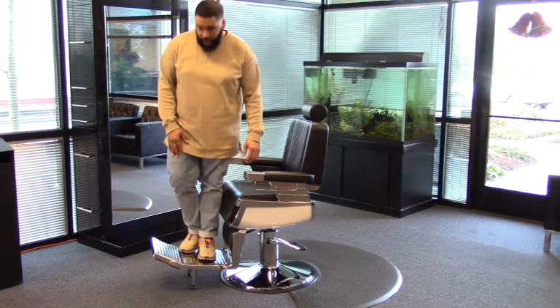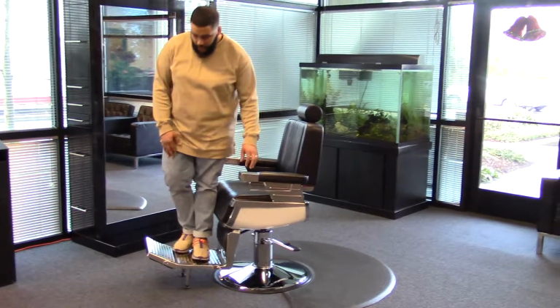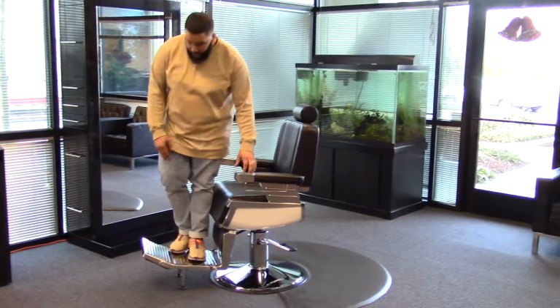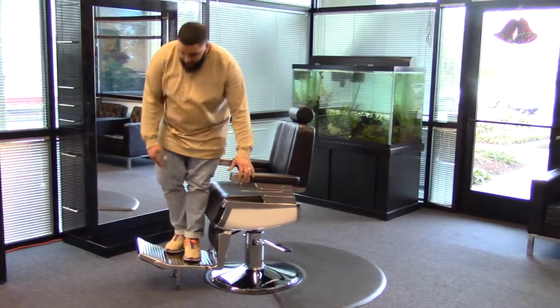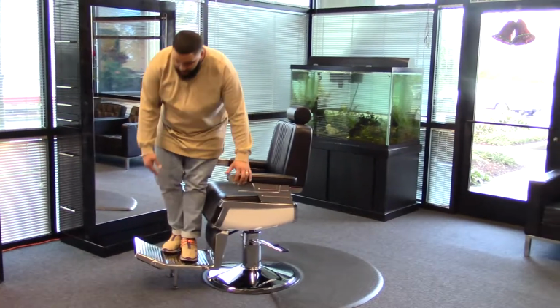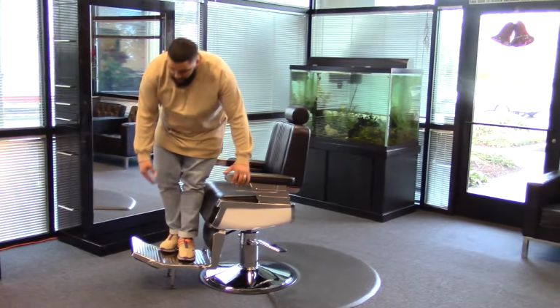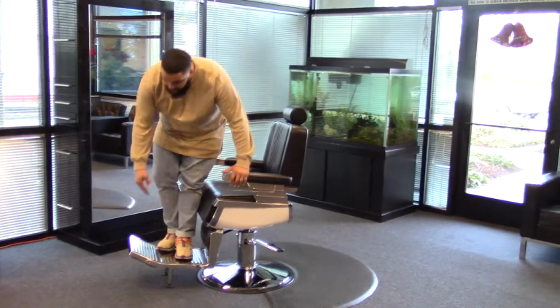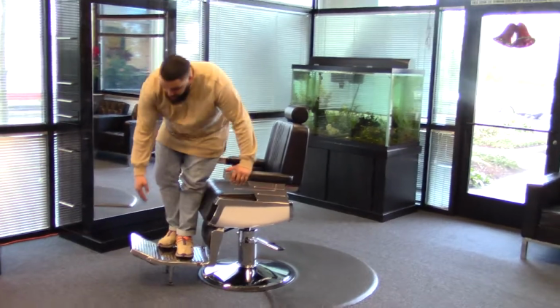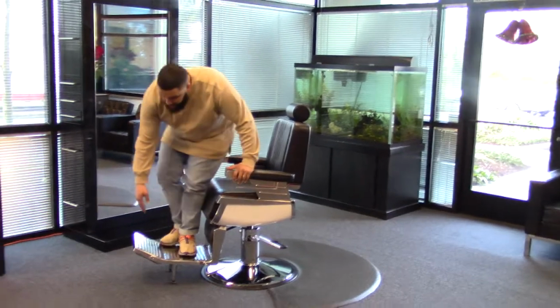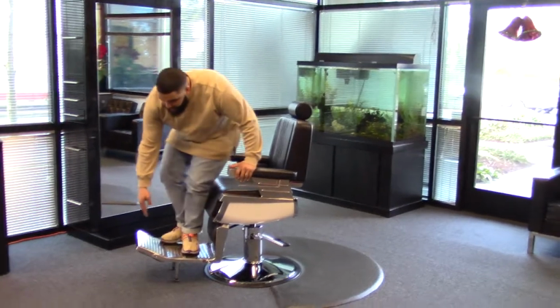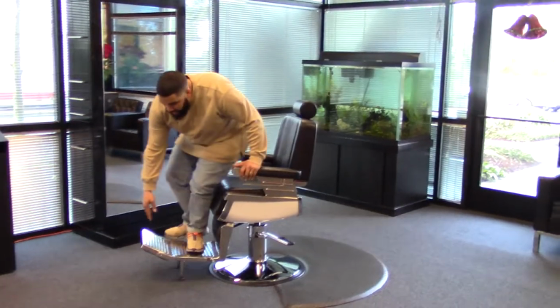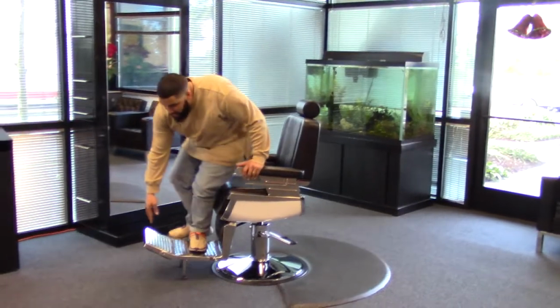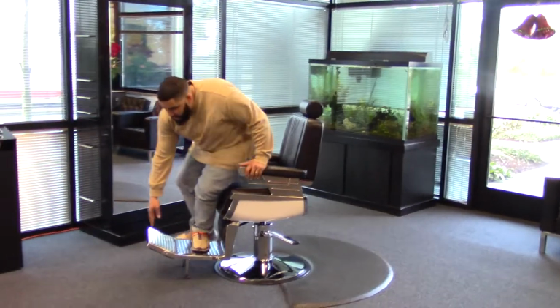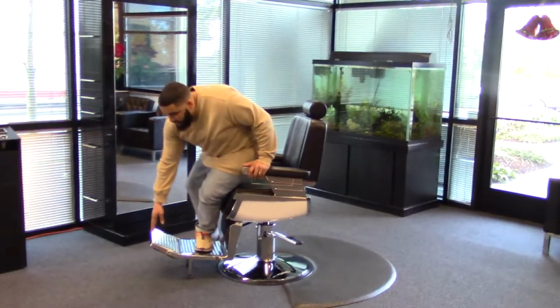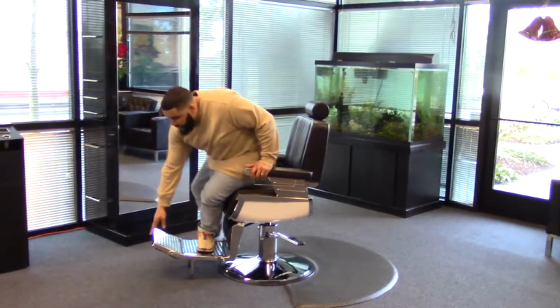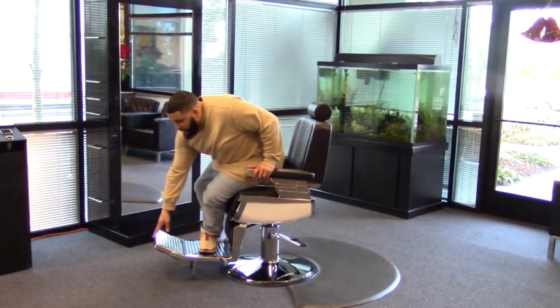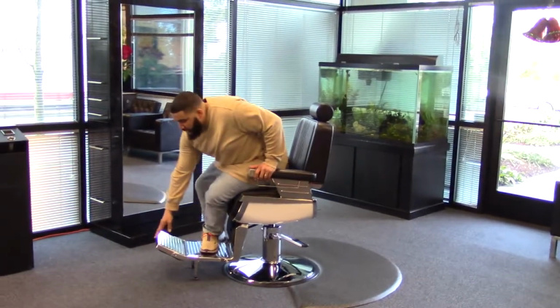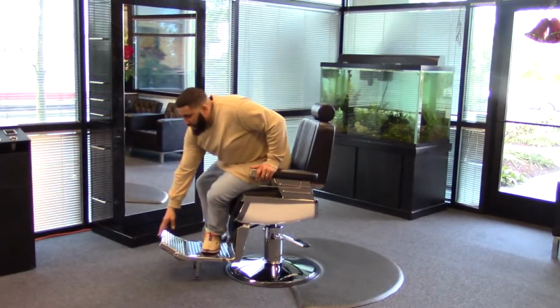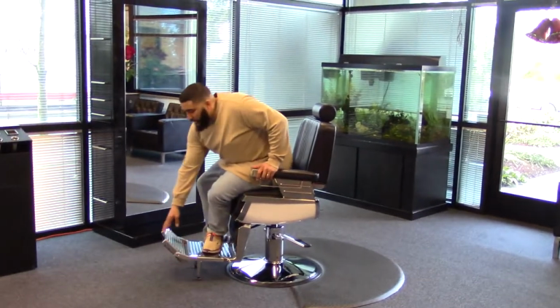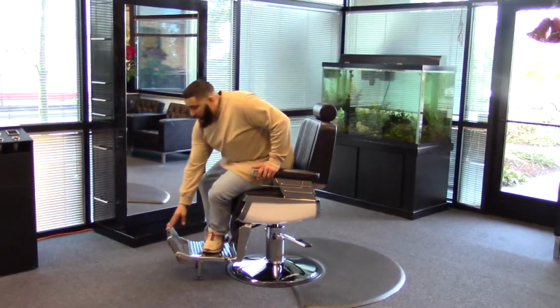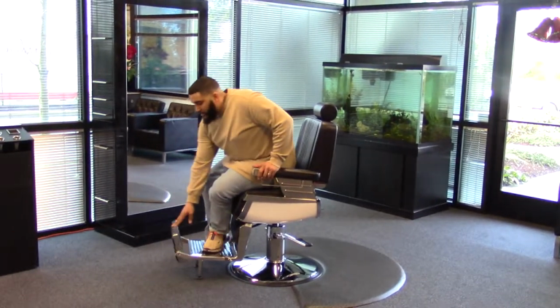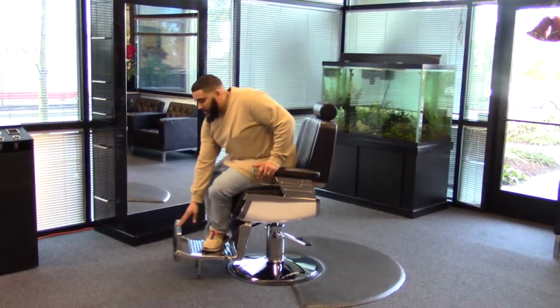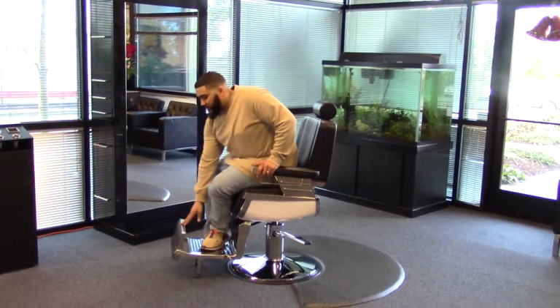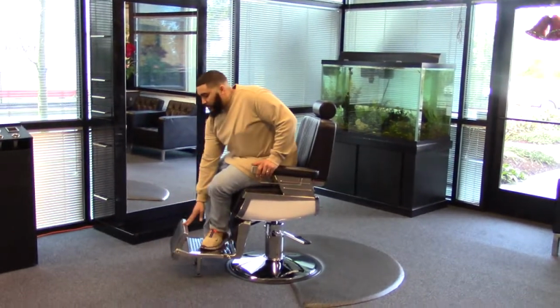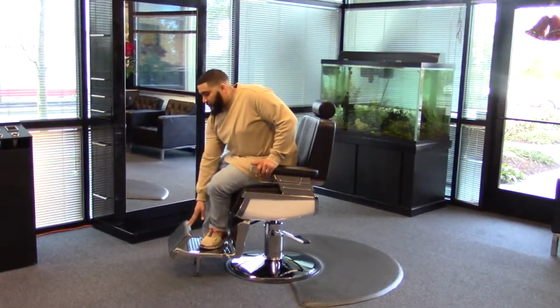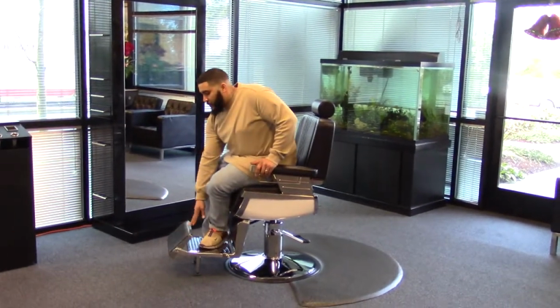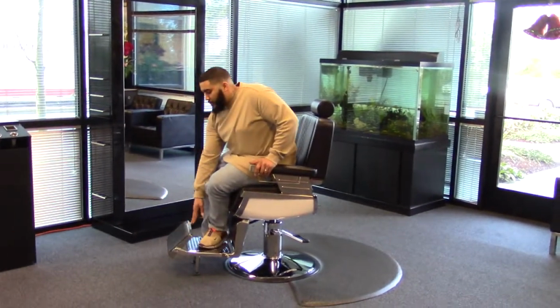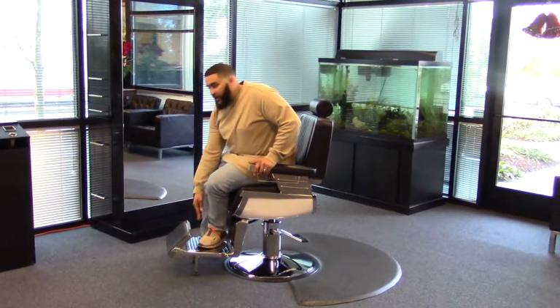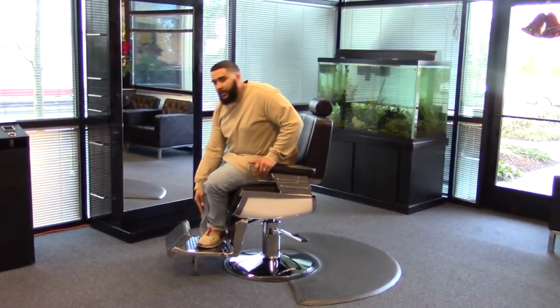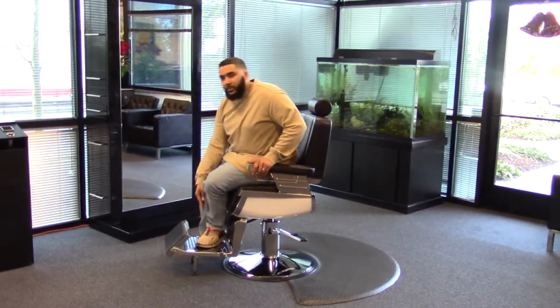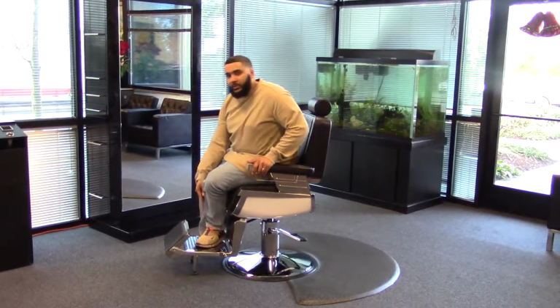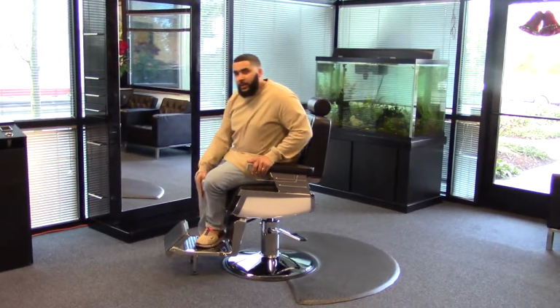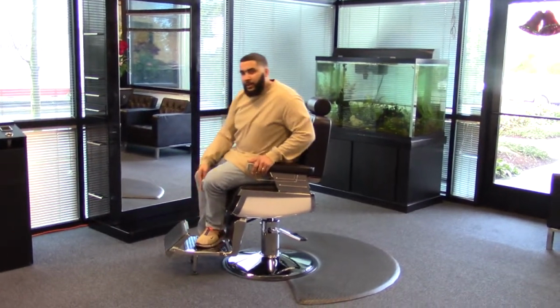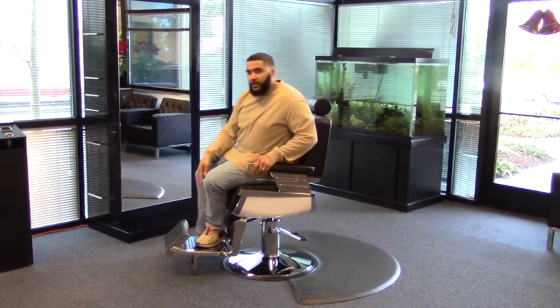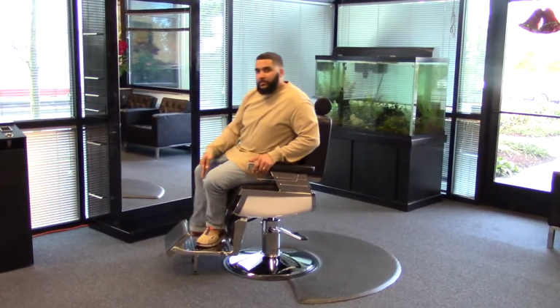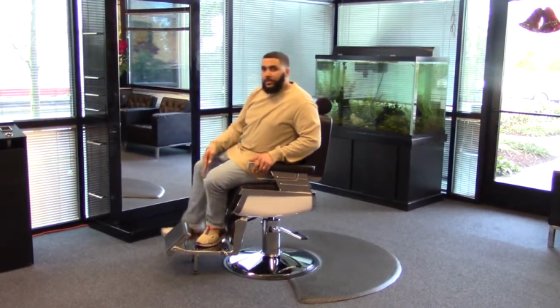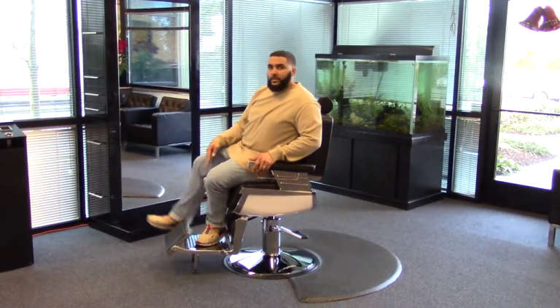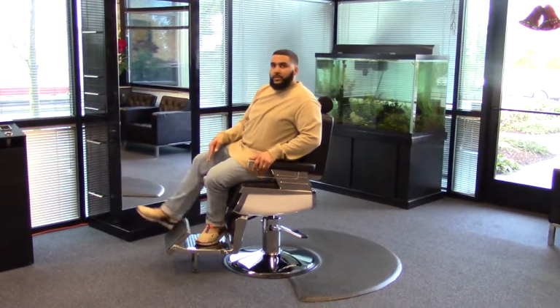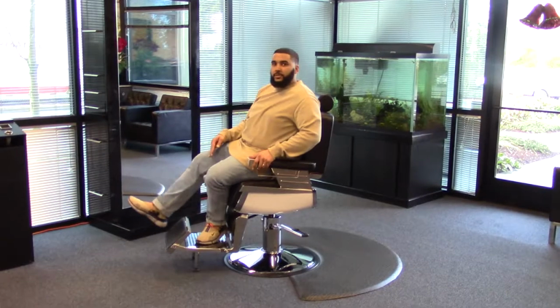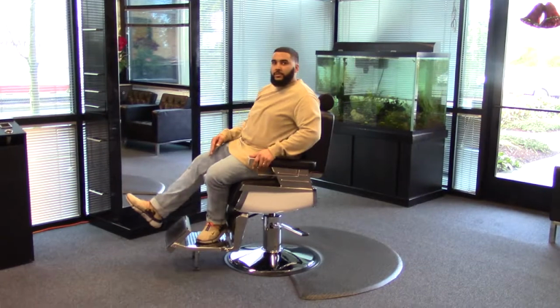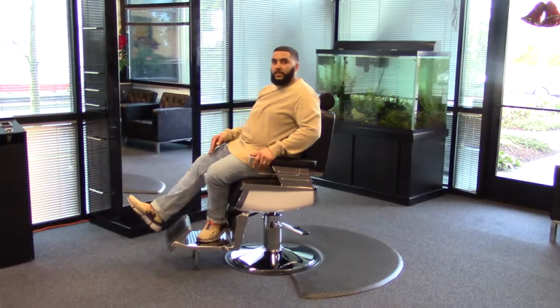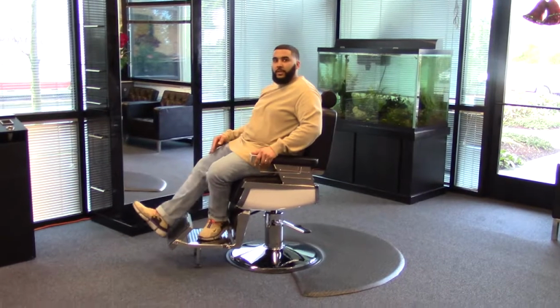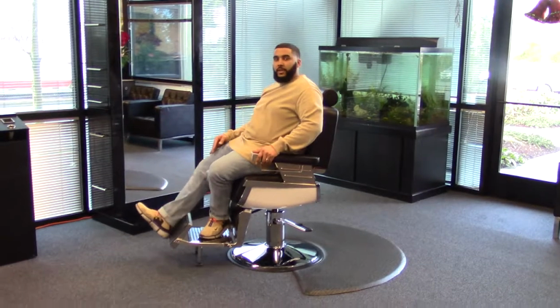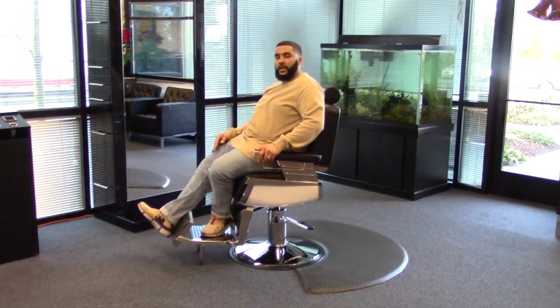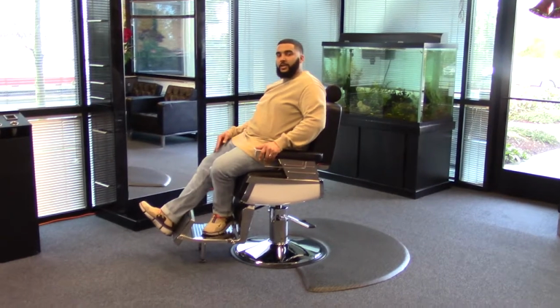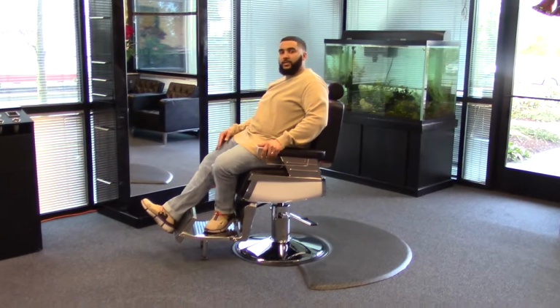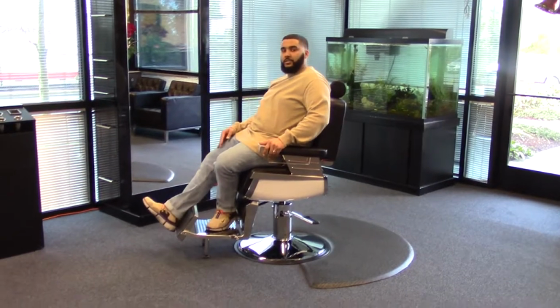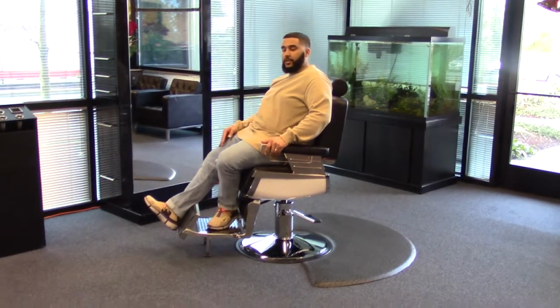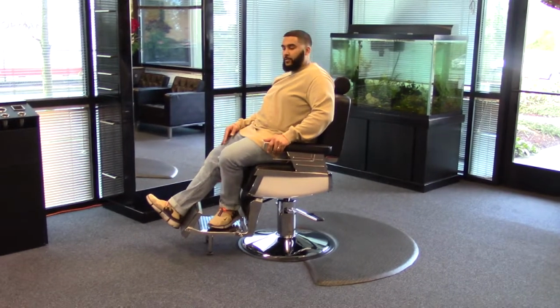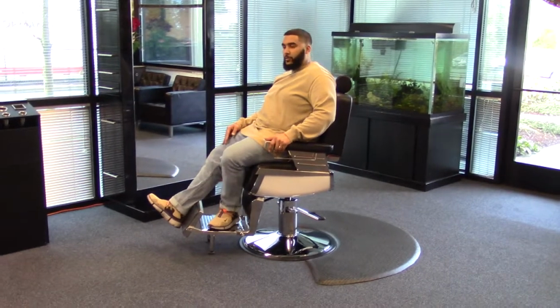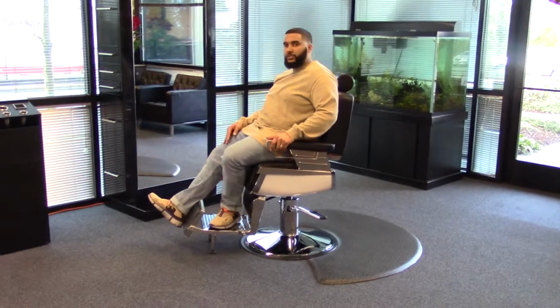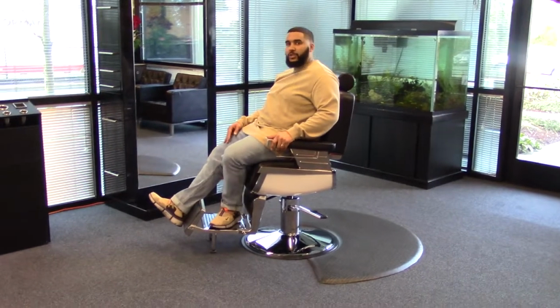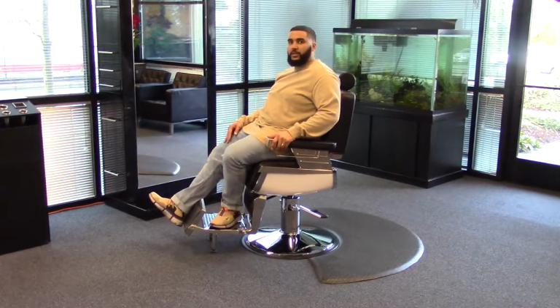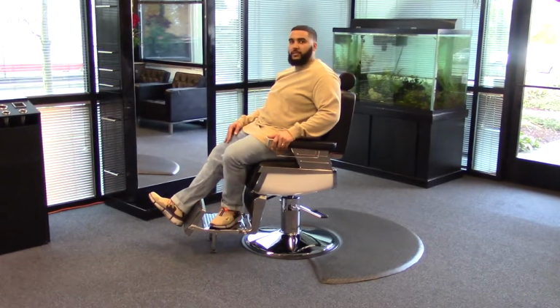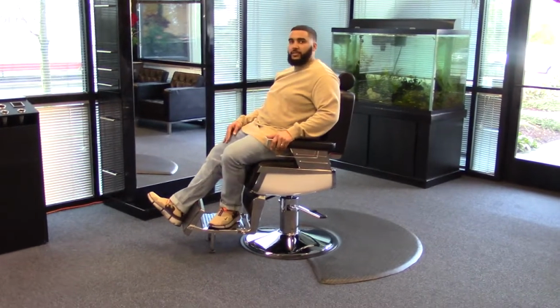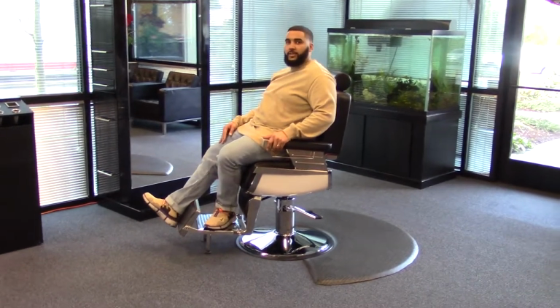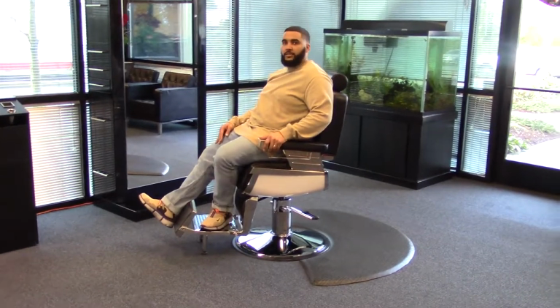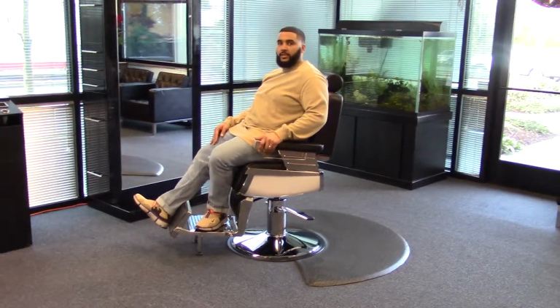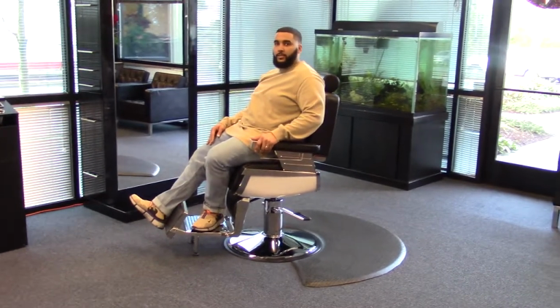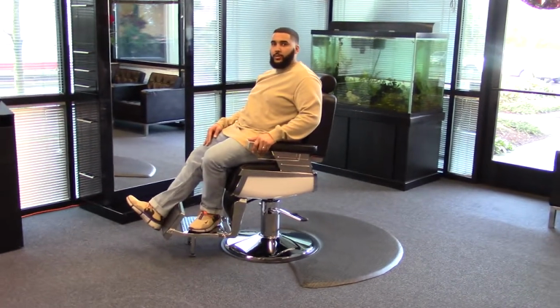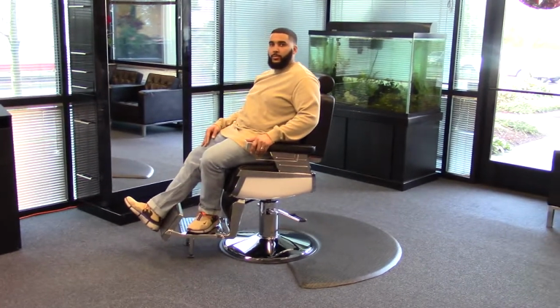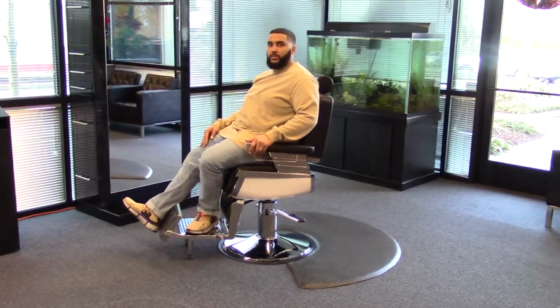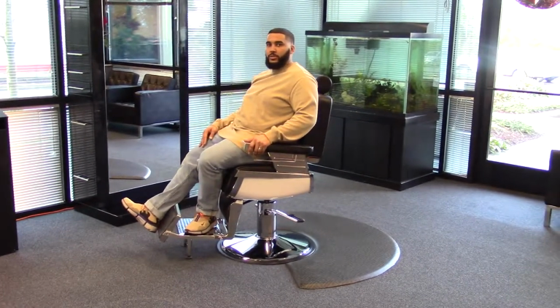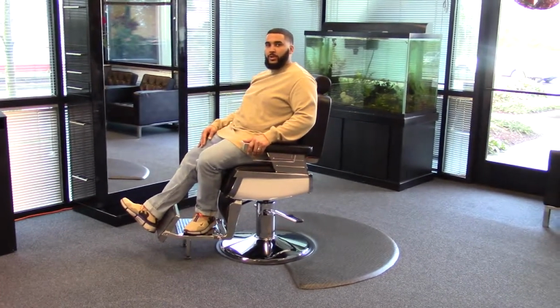It also has the adjustable foot pad for client comfort, and this comfortable chair is nice in any part of the shop.